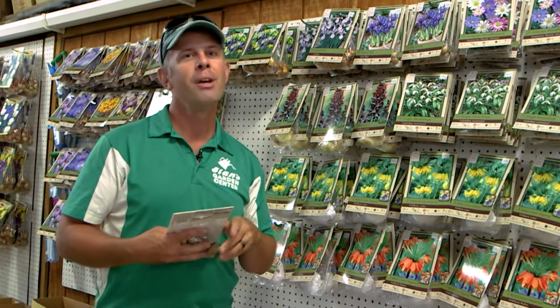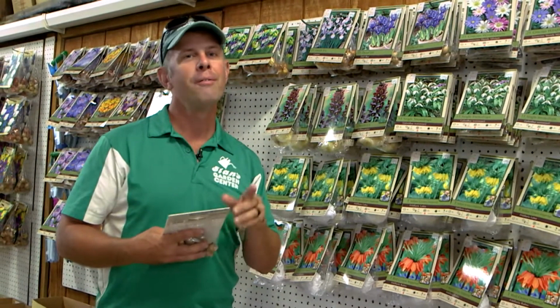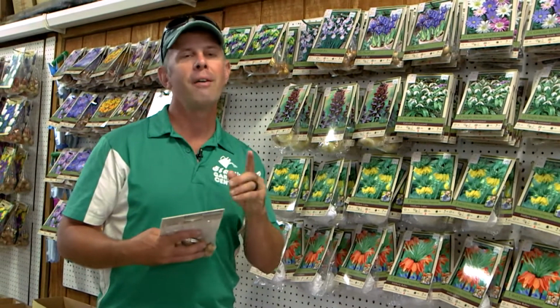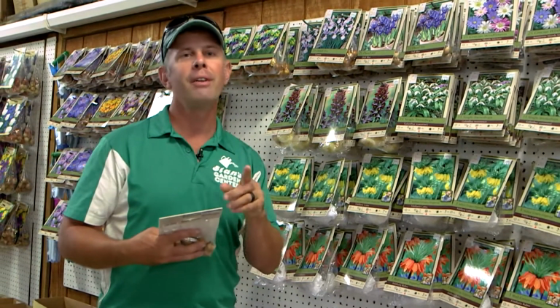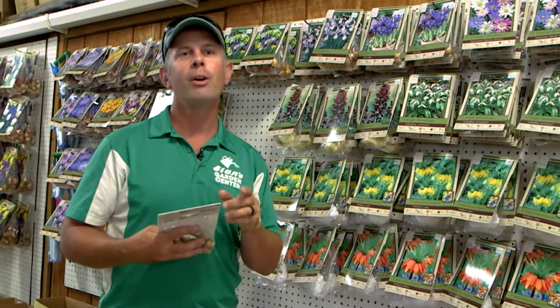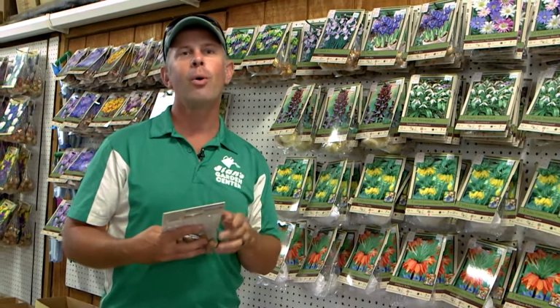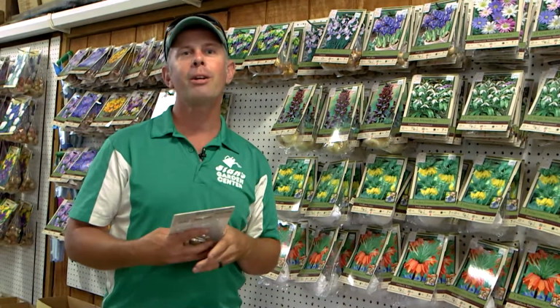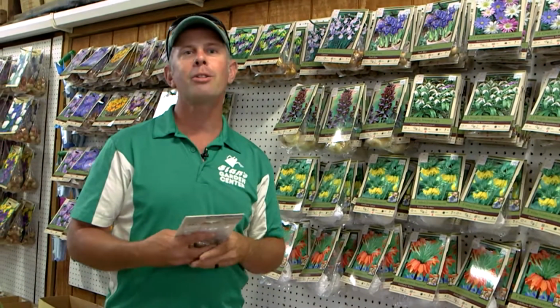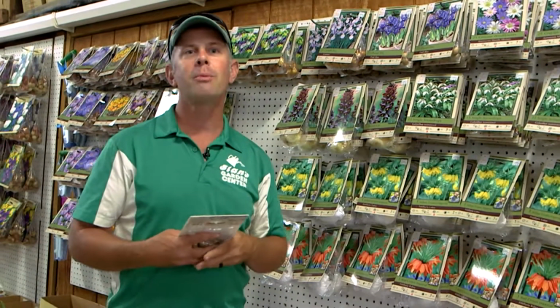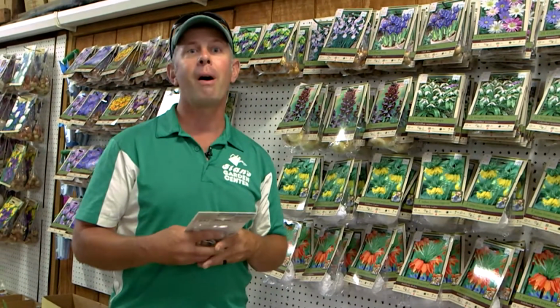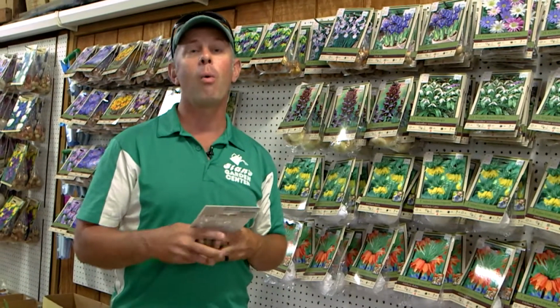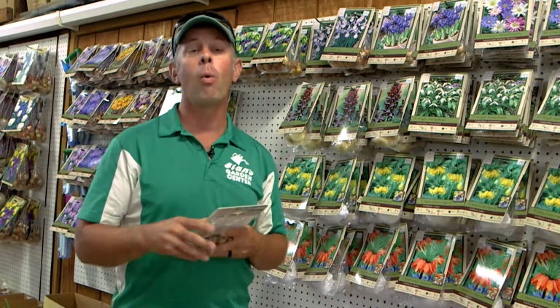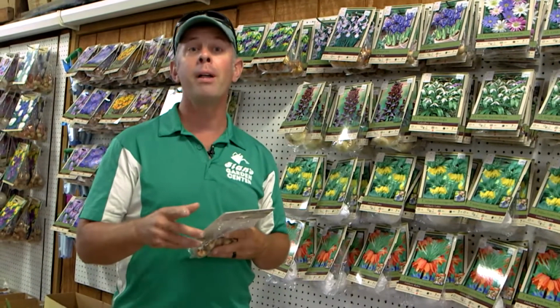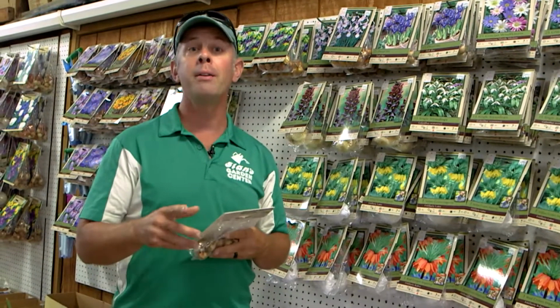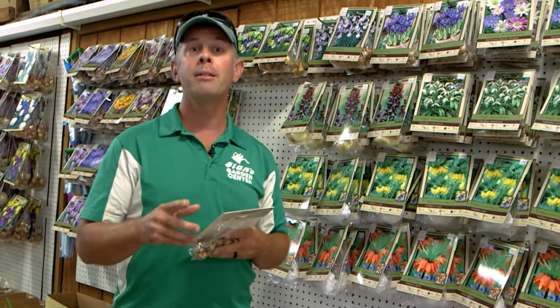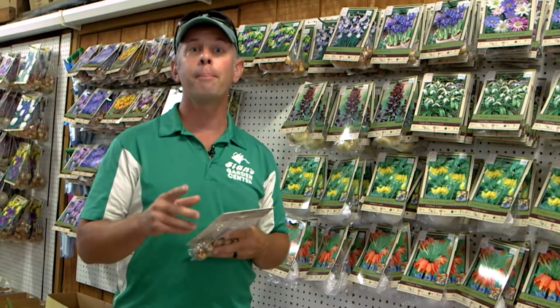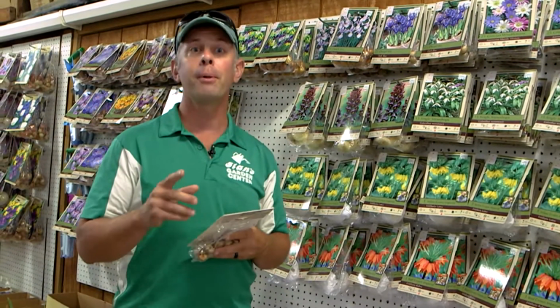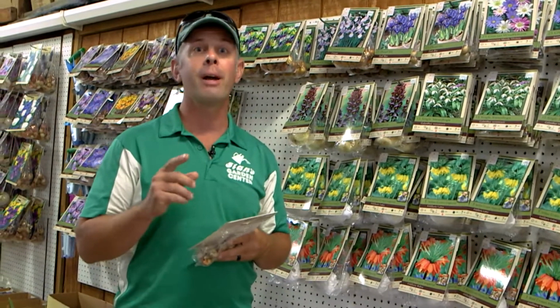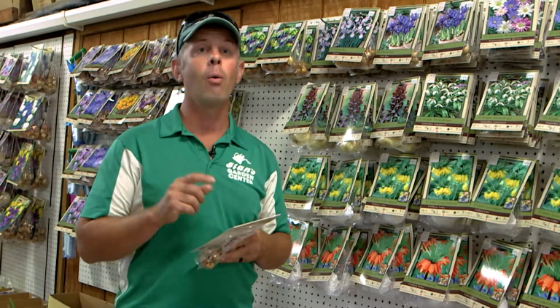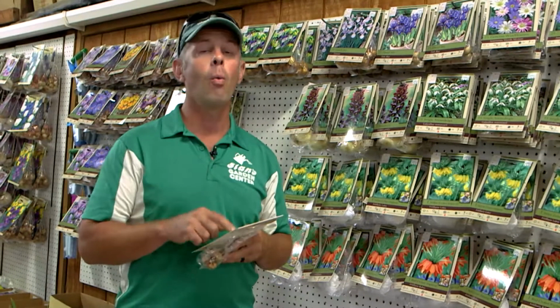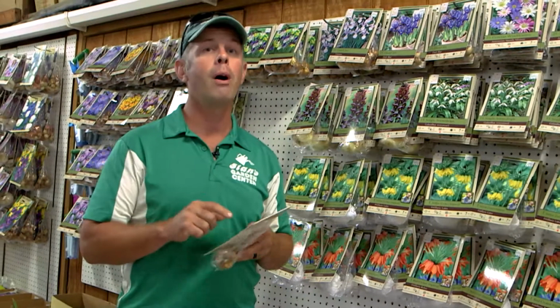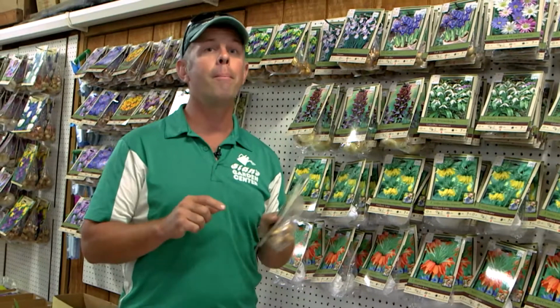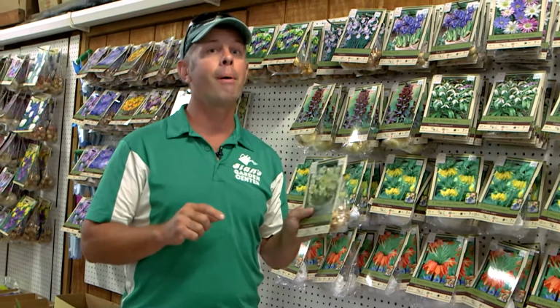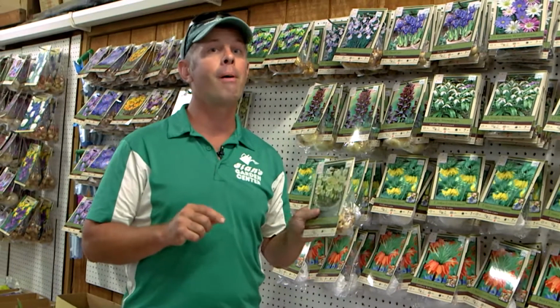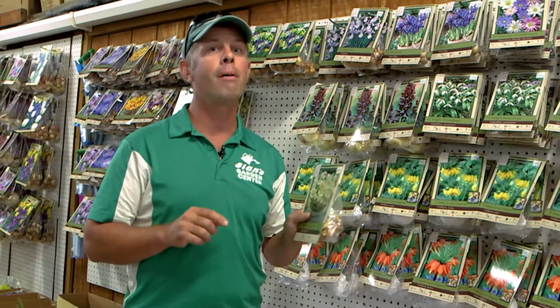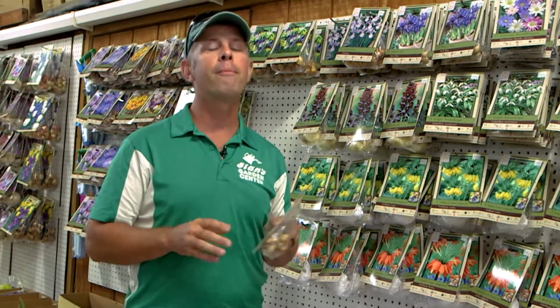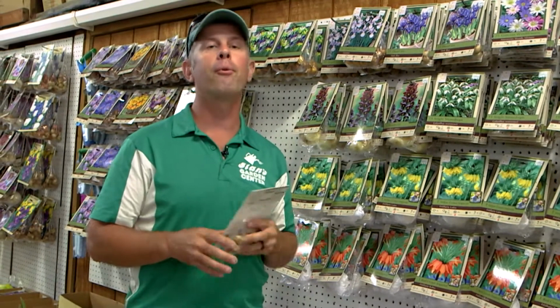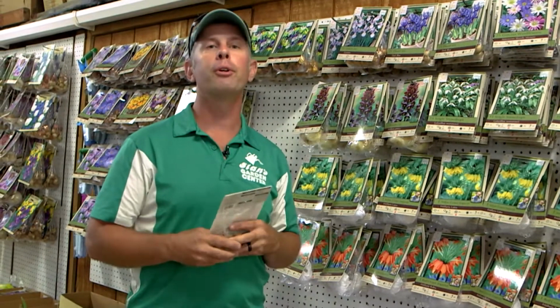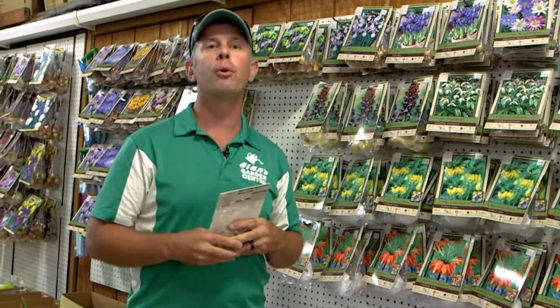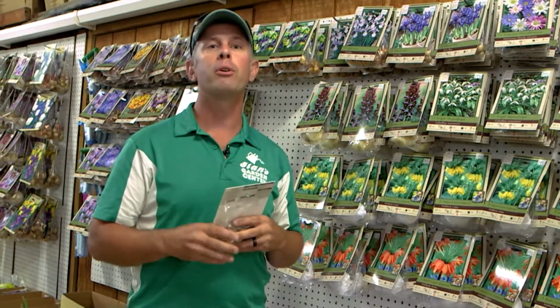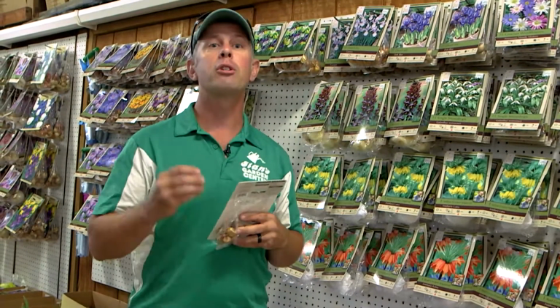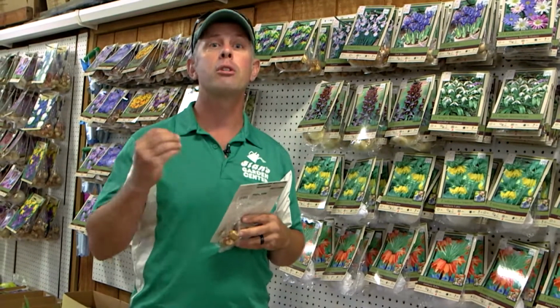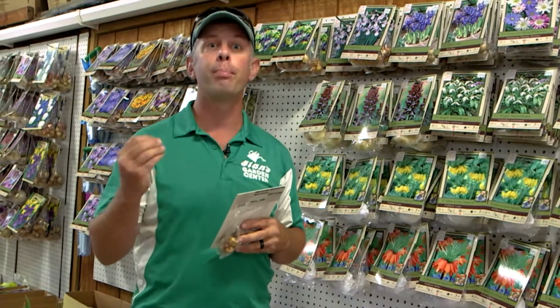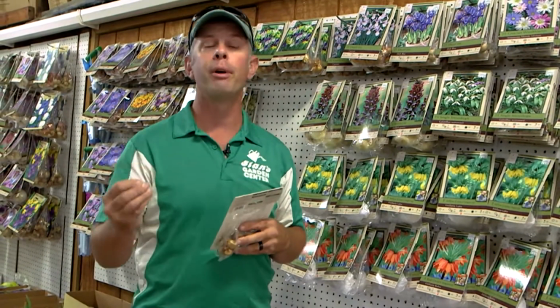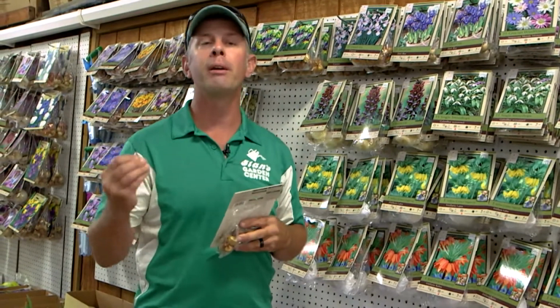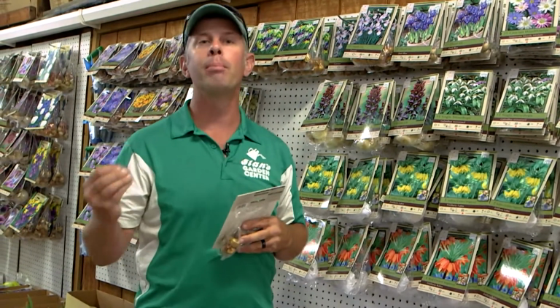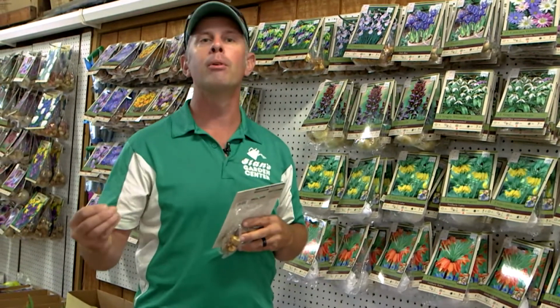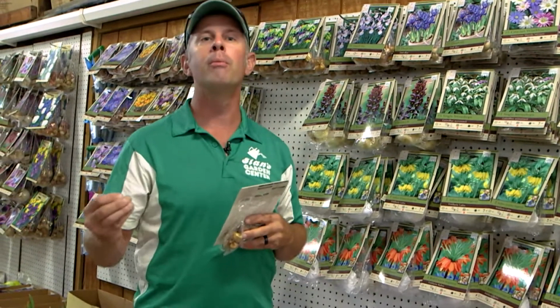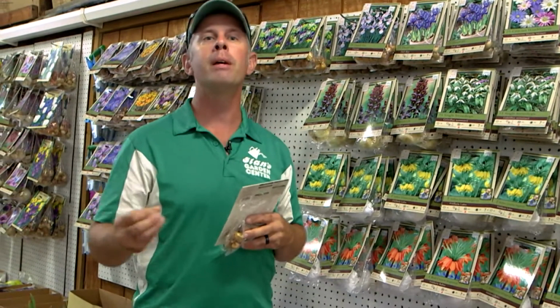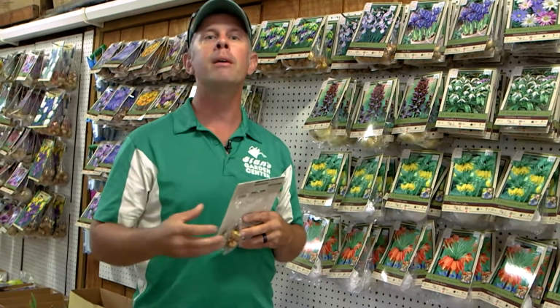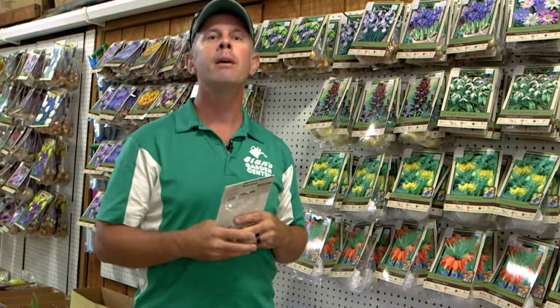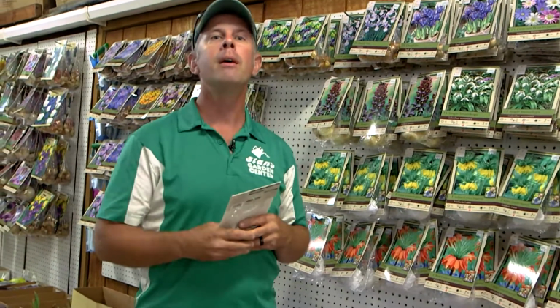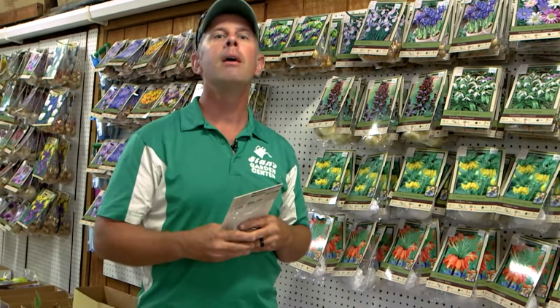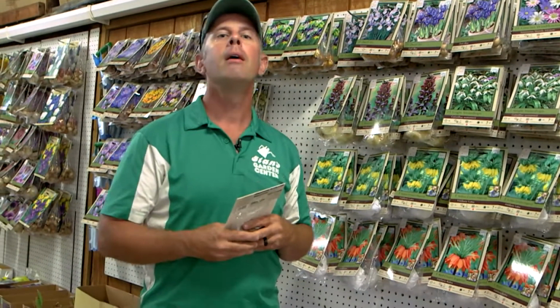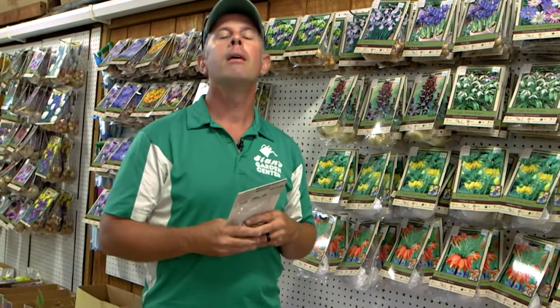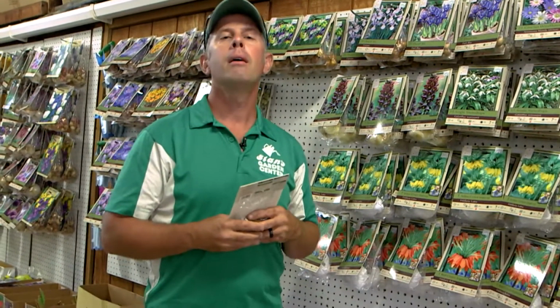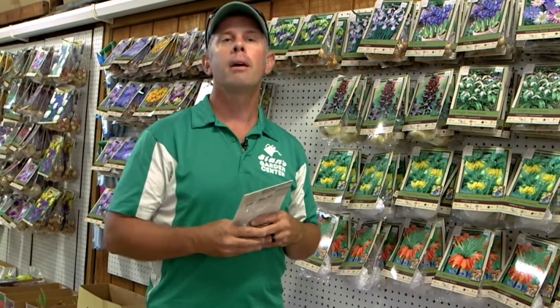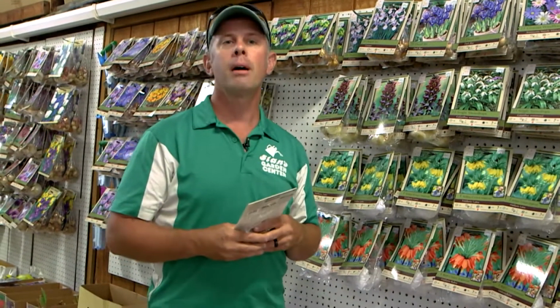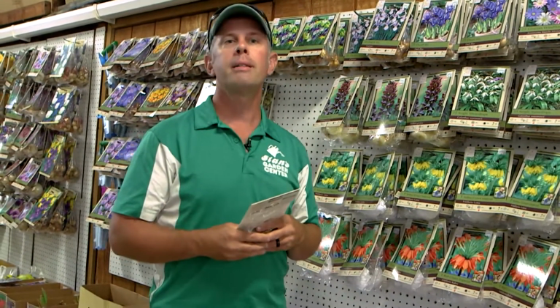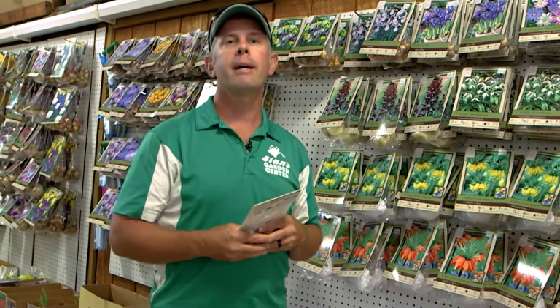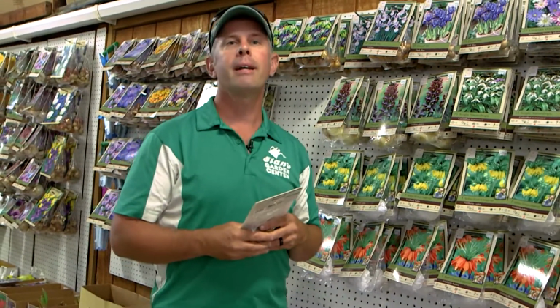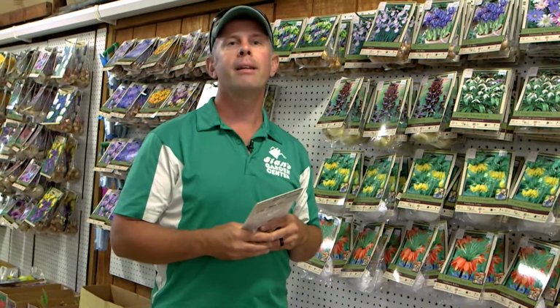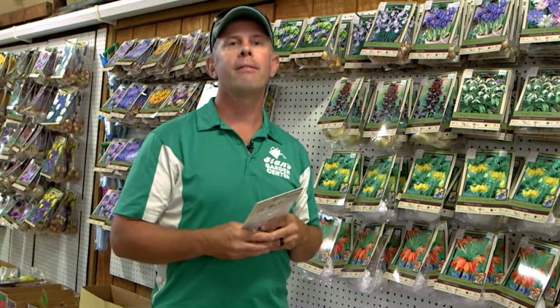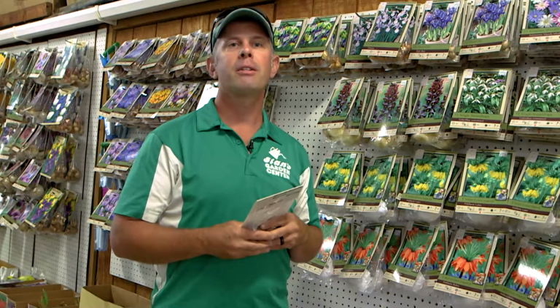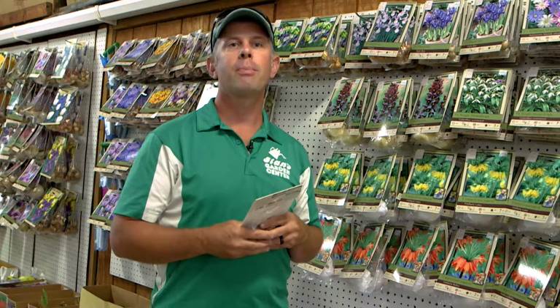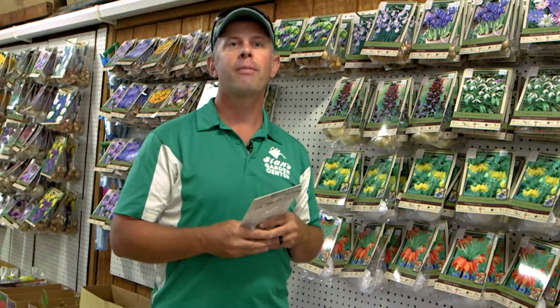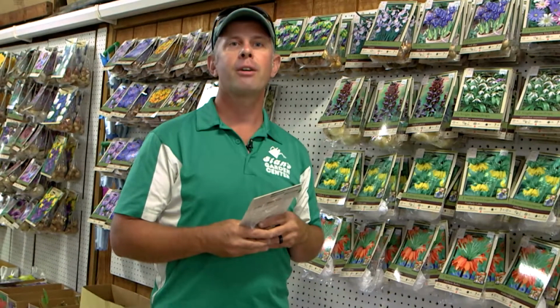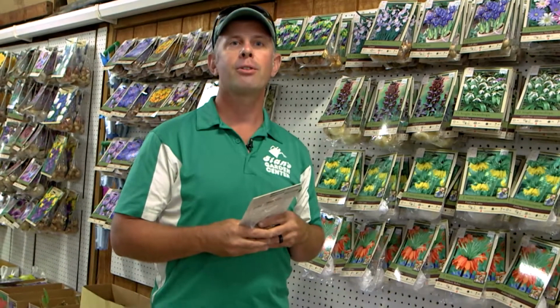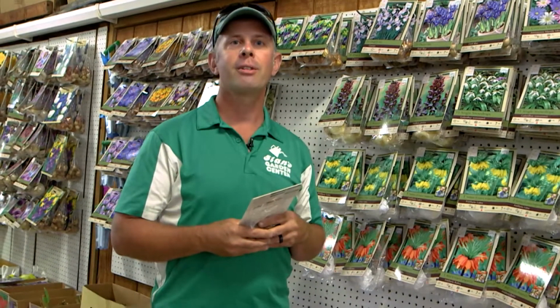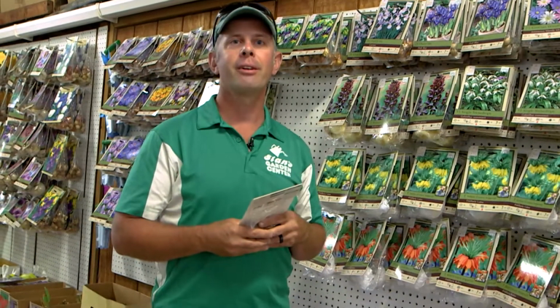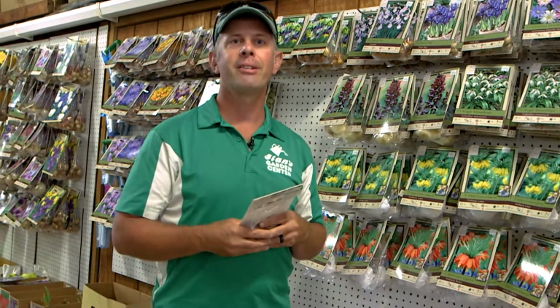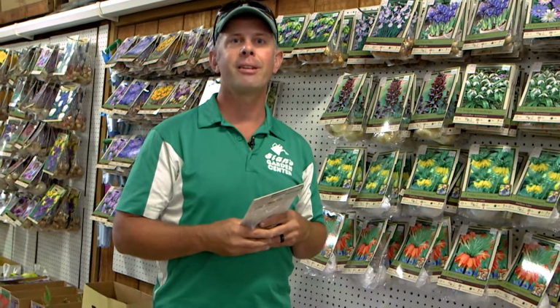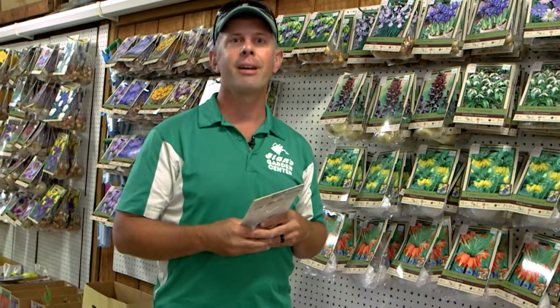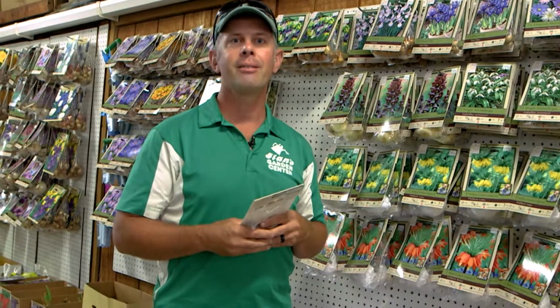If you have any questions about when to plant what bulb for your spring blooming, contact any of us professionals here at Stans.